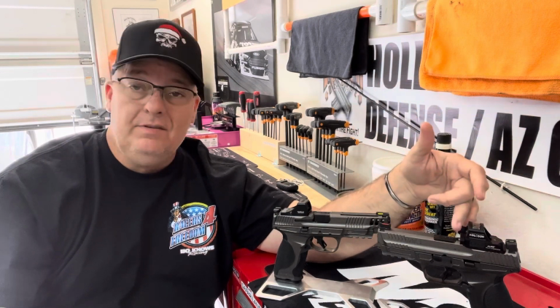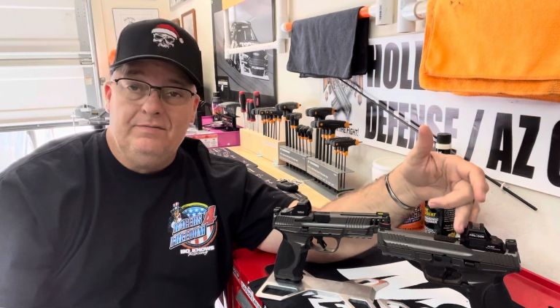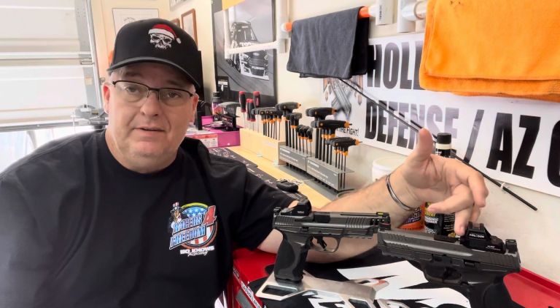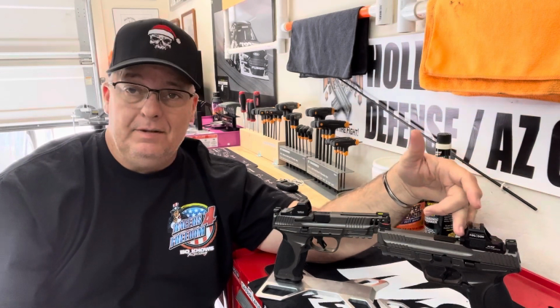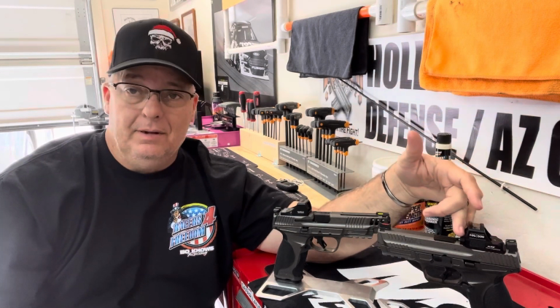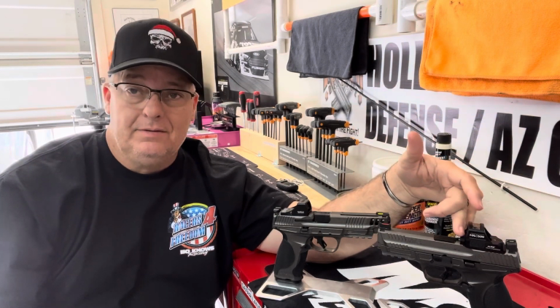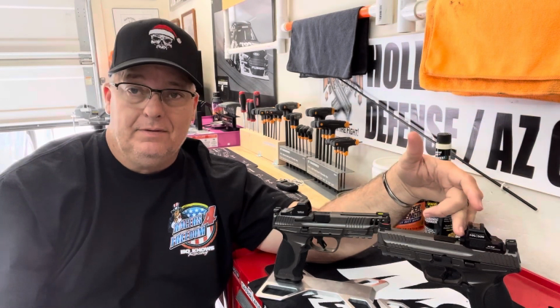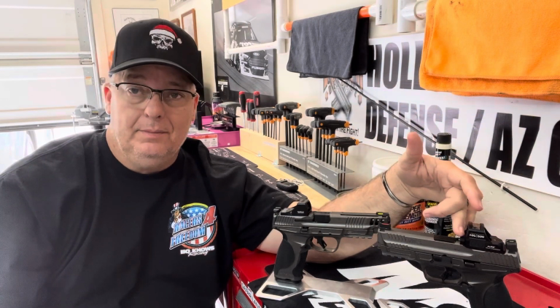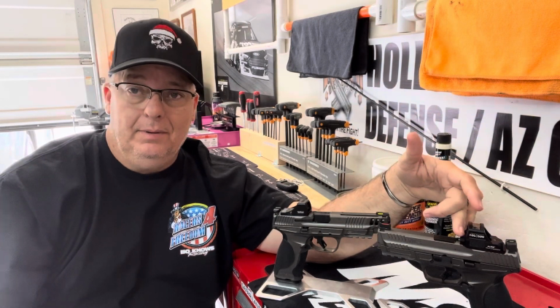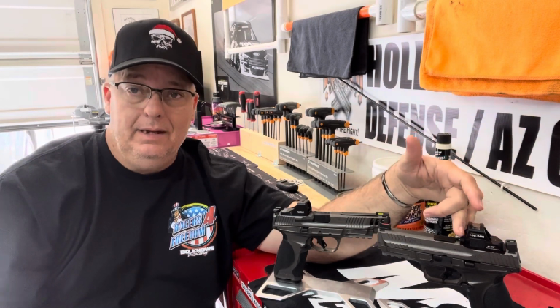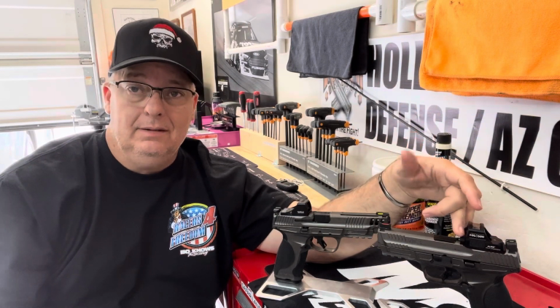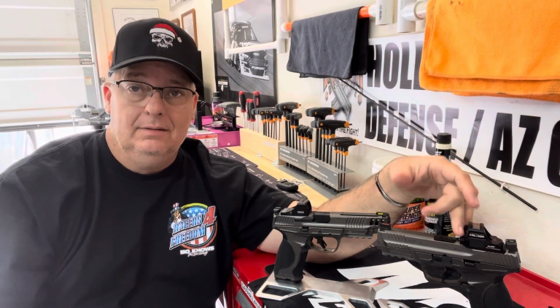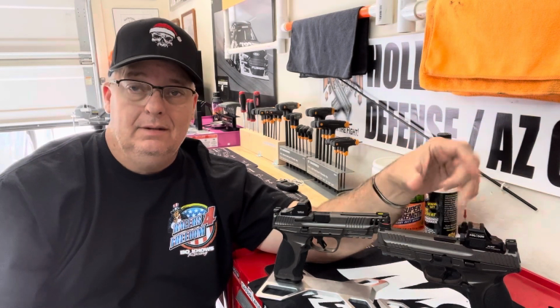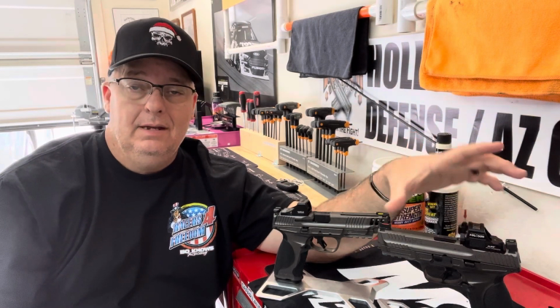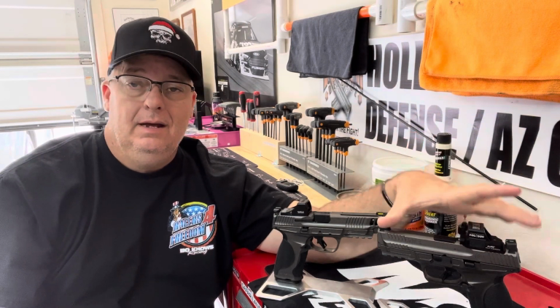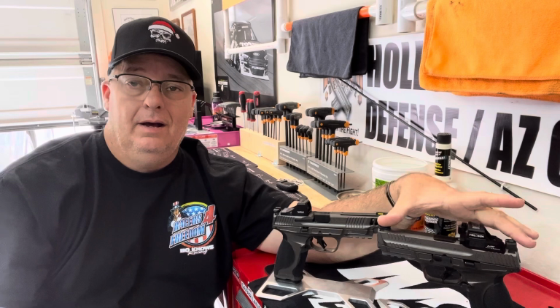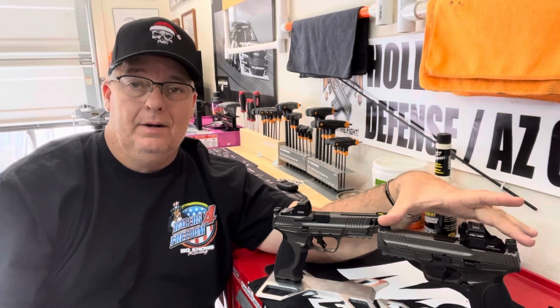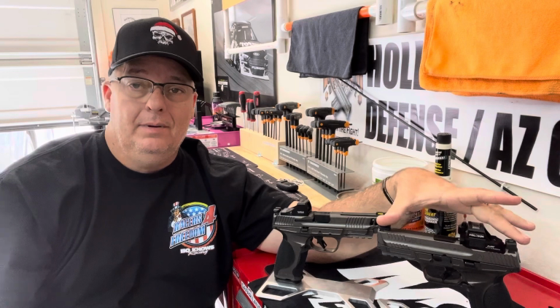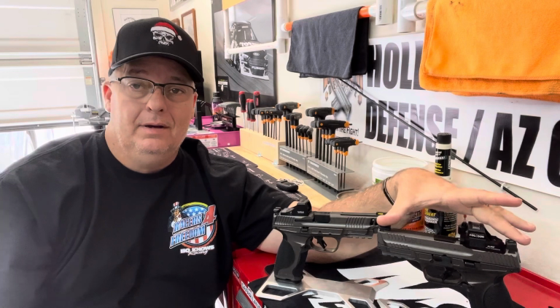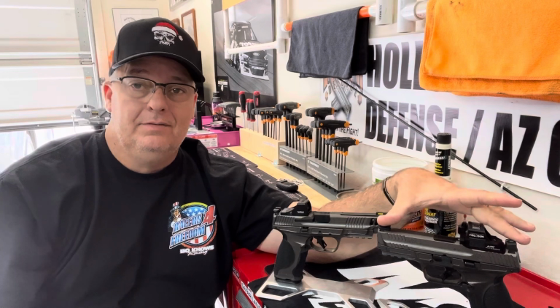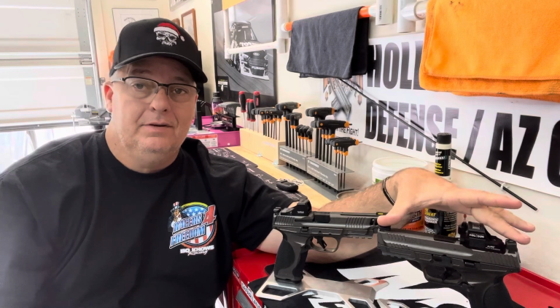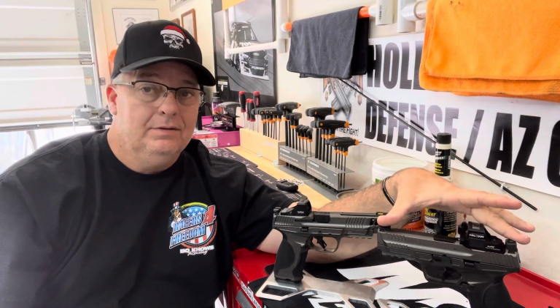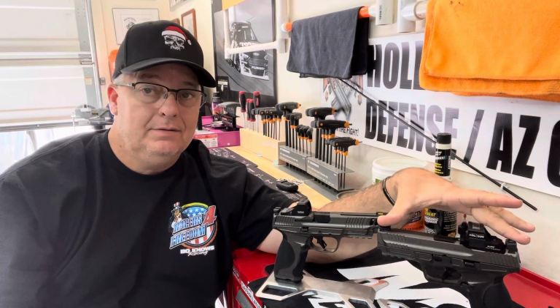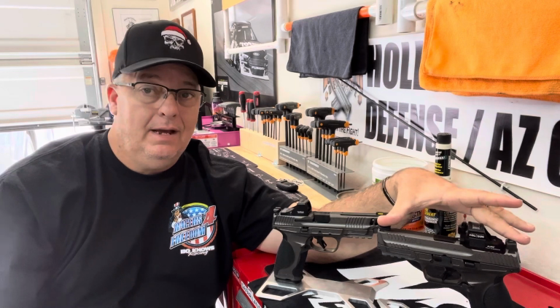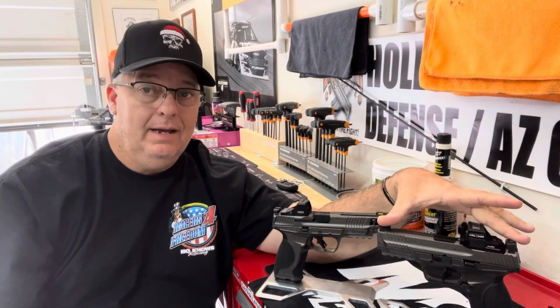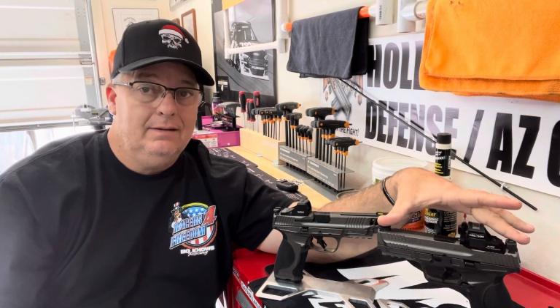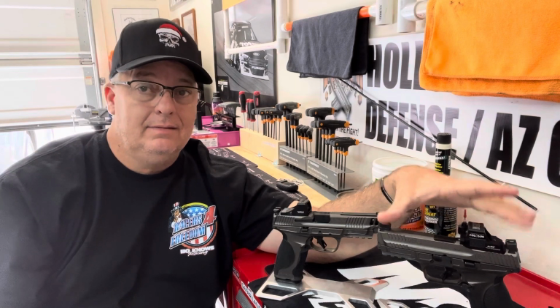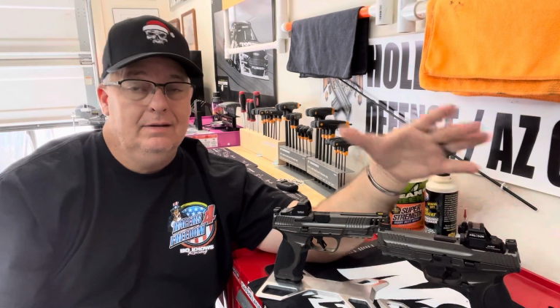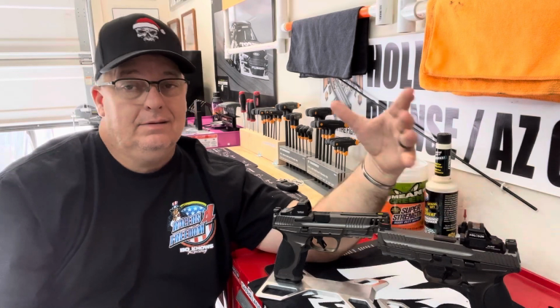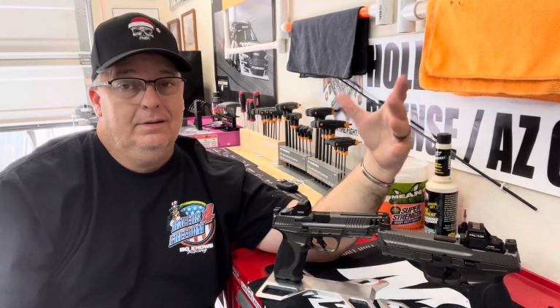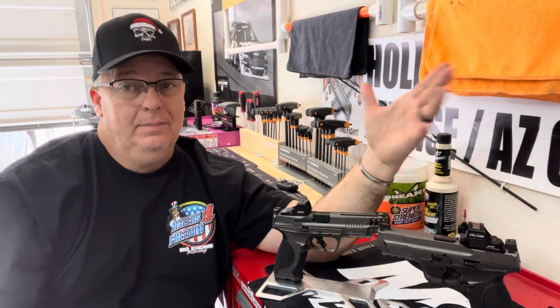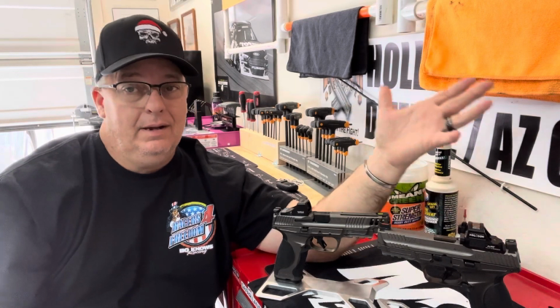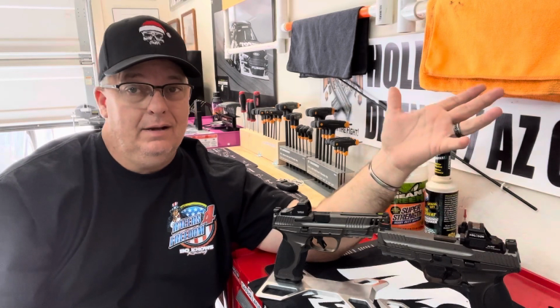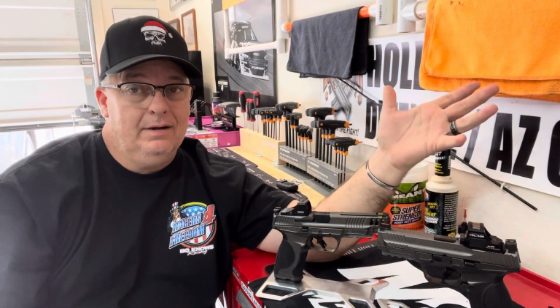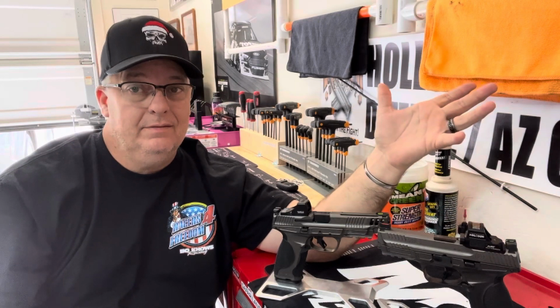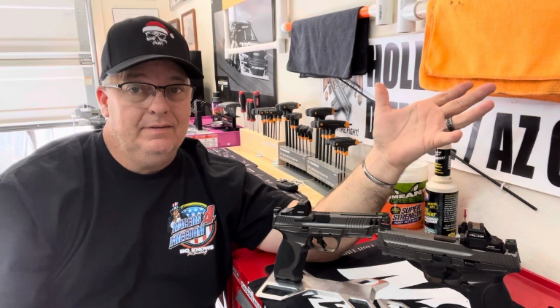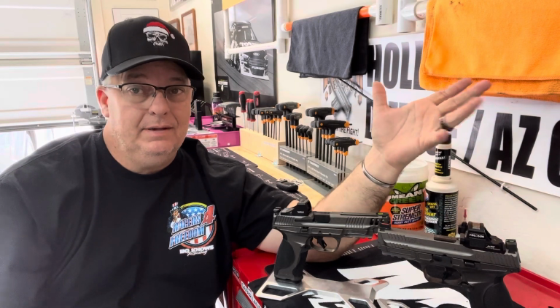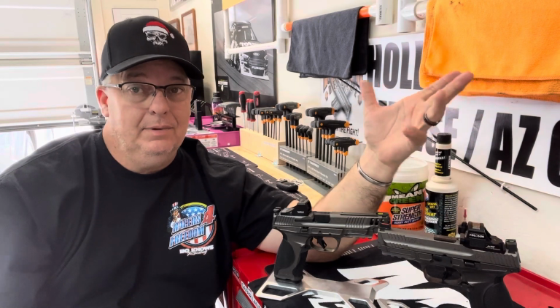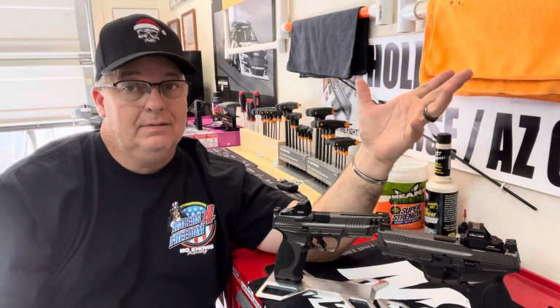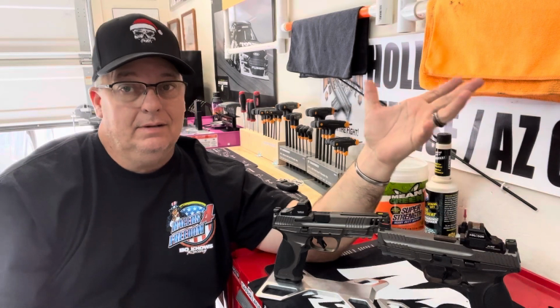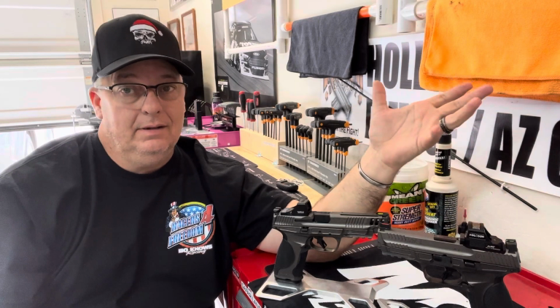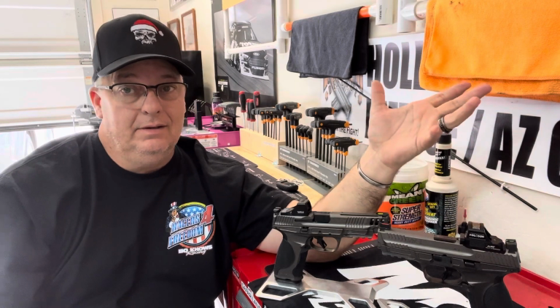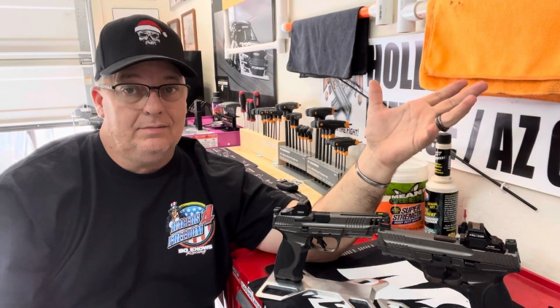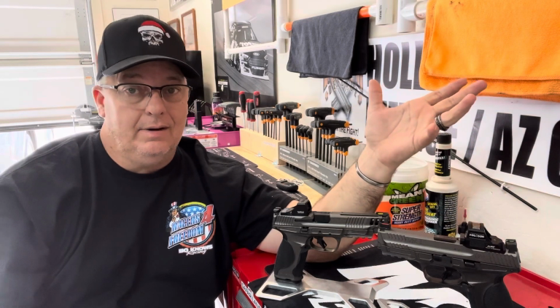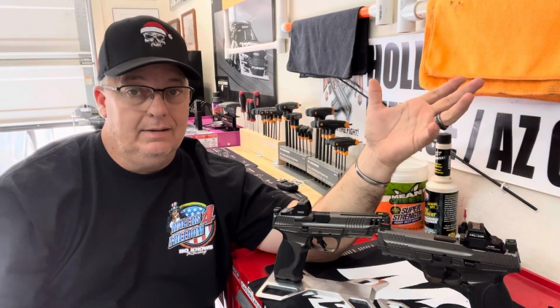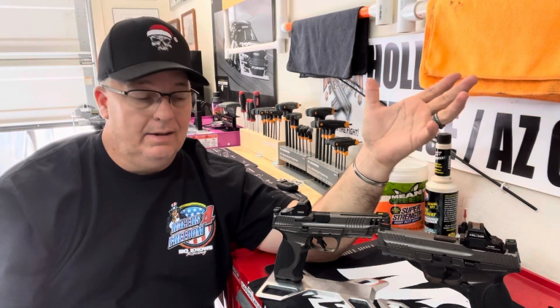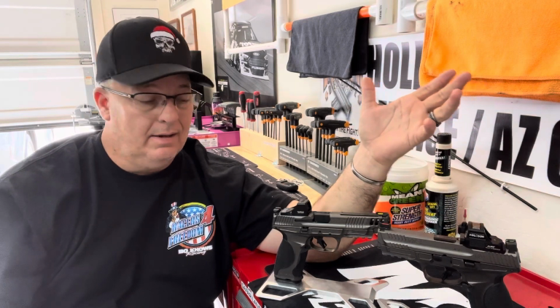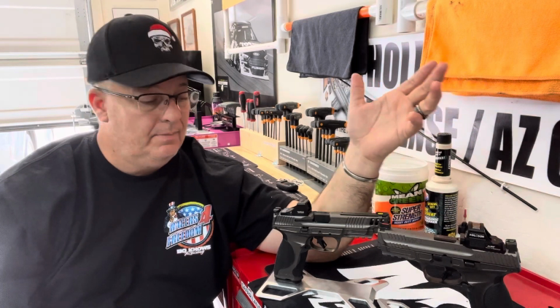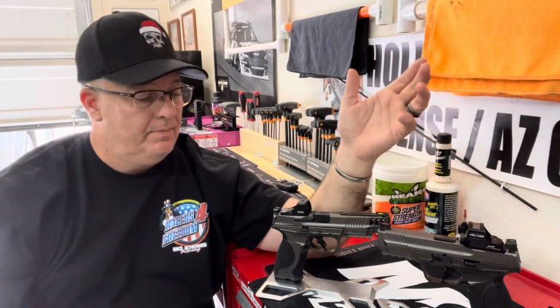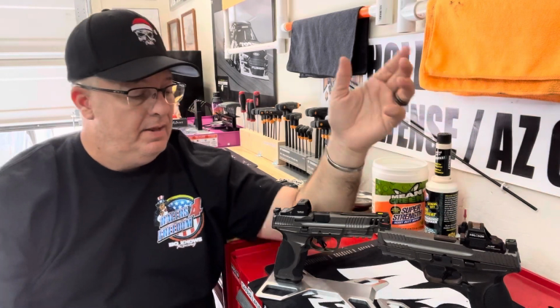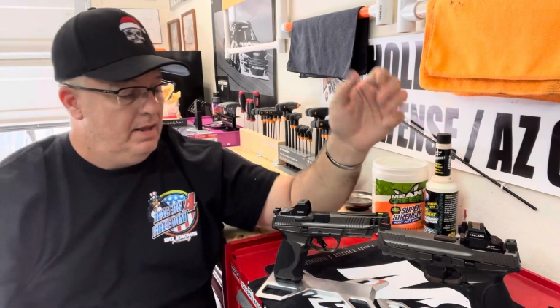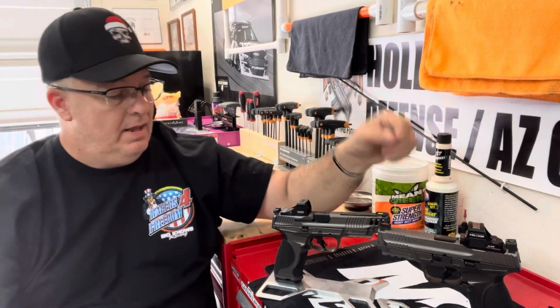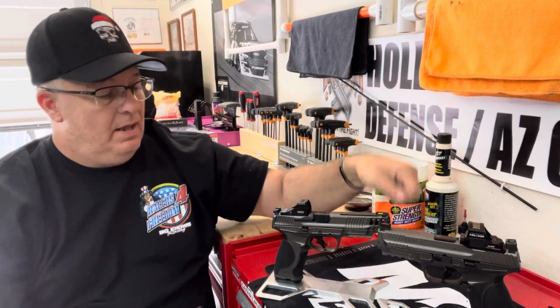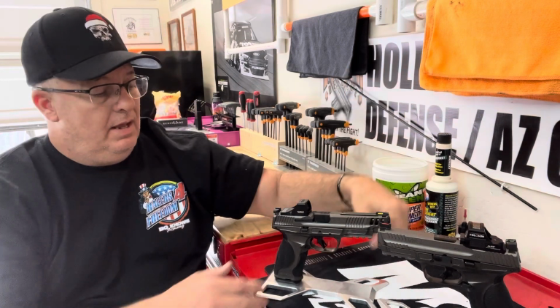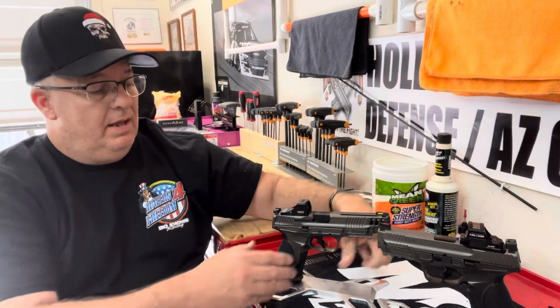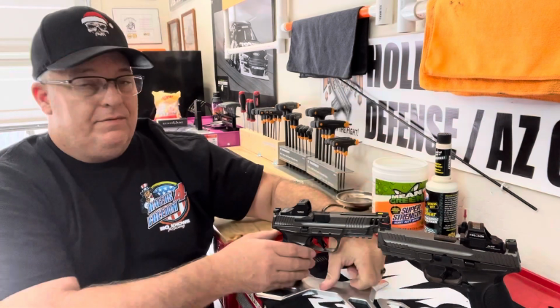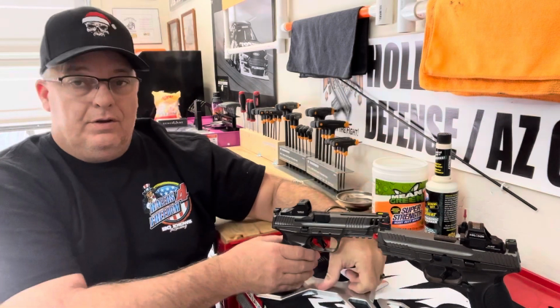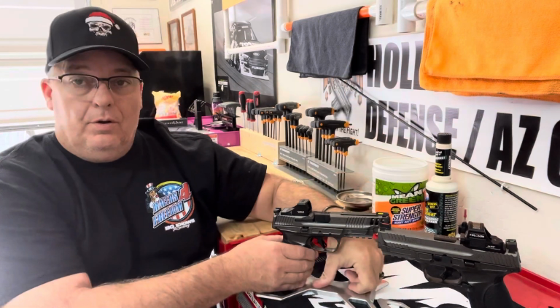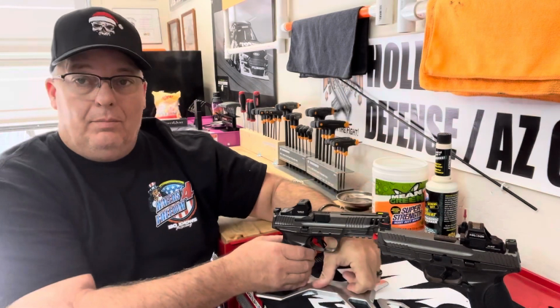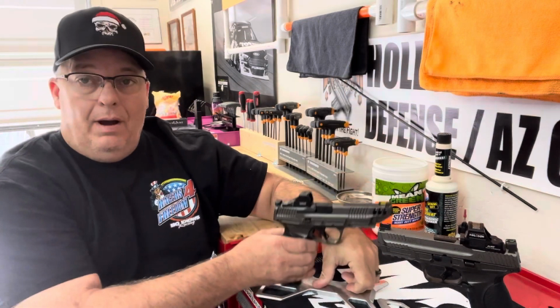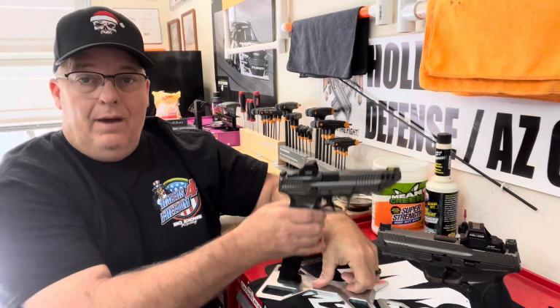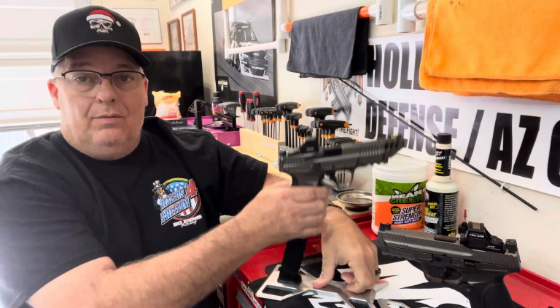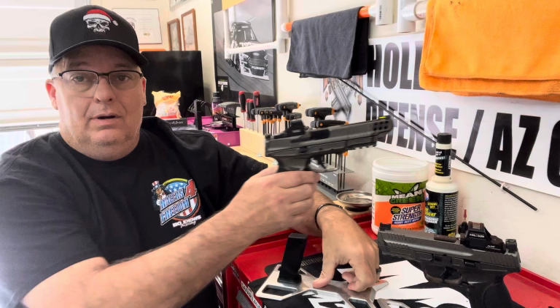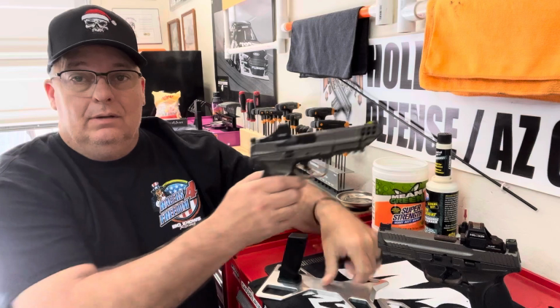$50 for a plate, $100 for new sights — so you're about $150 at least right there.